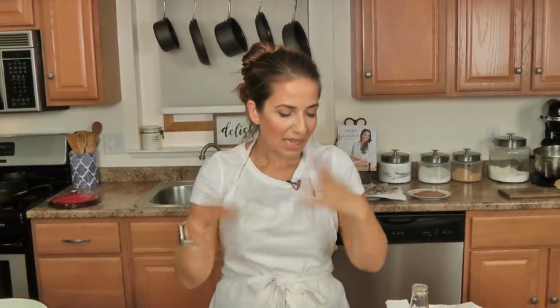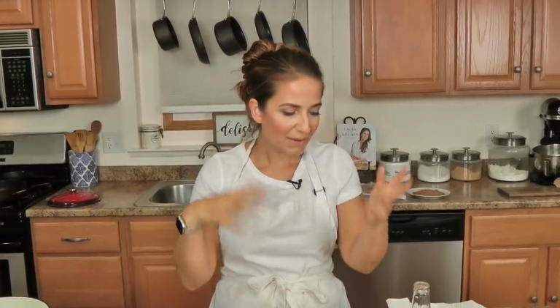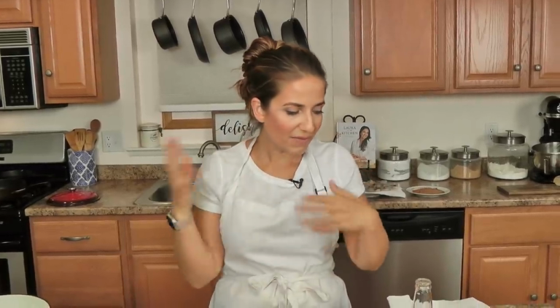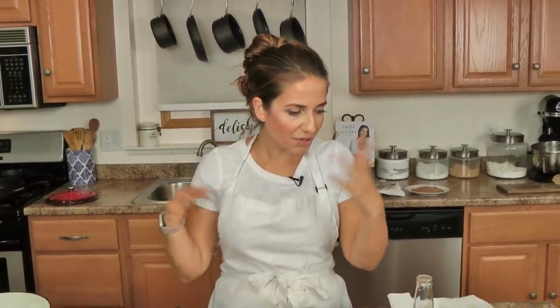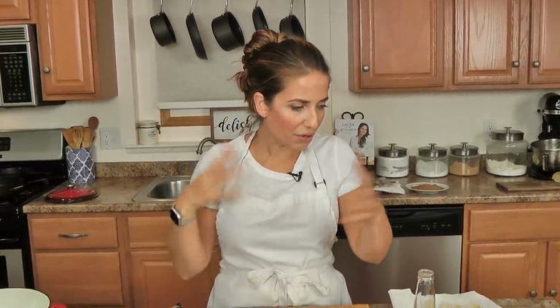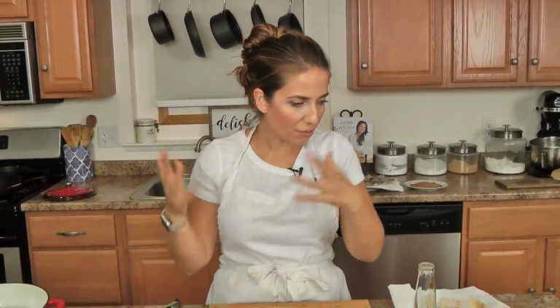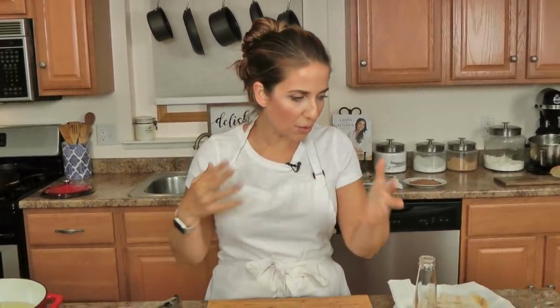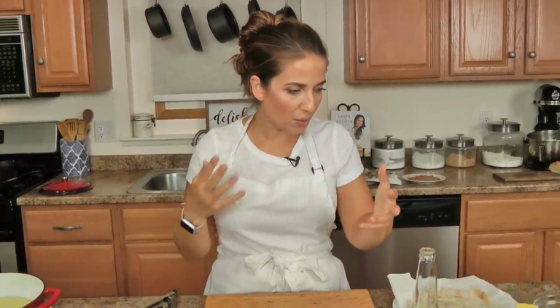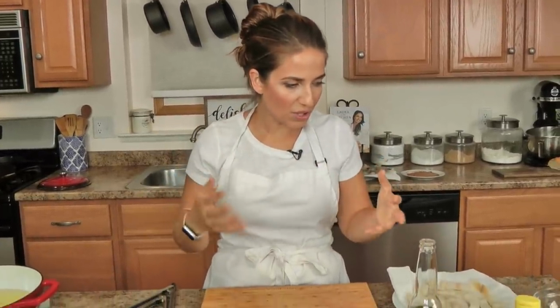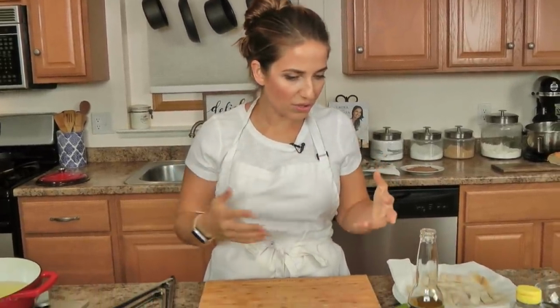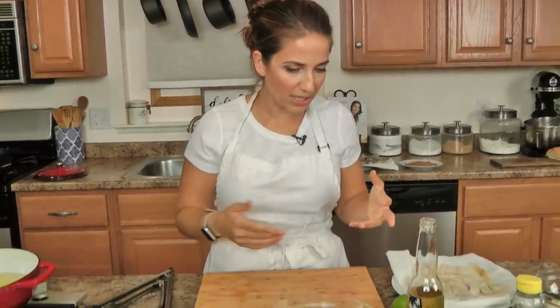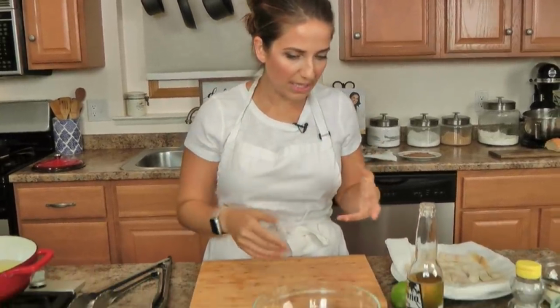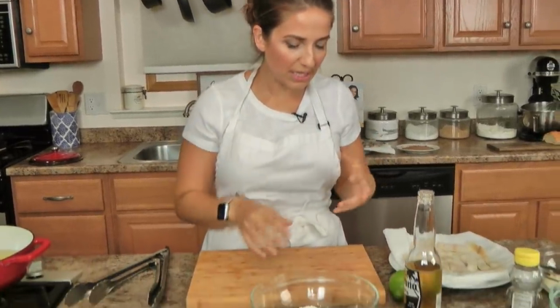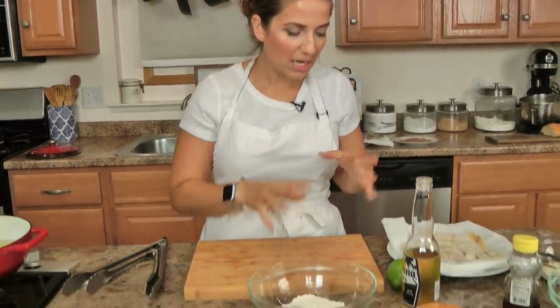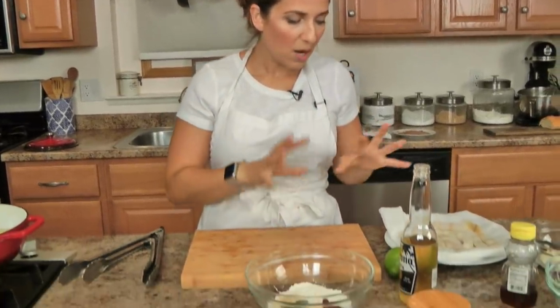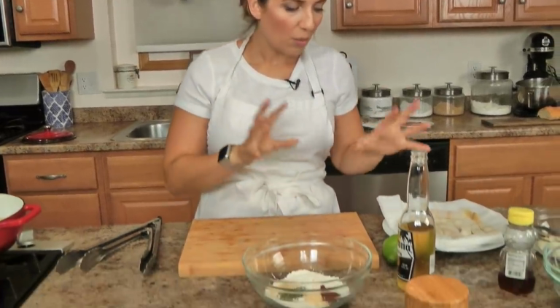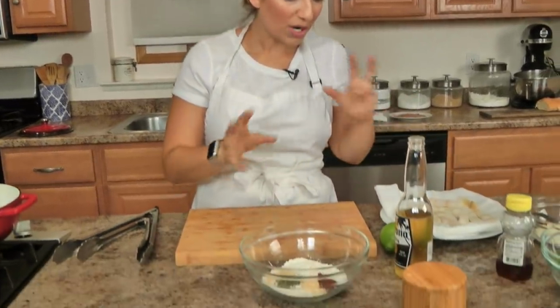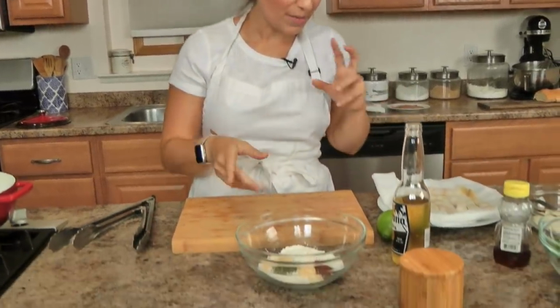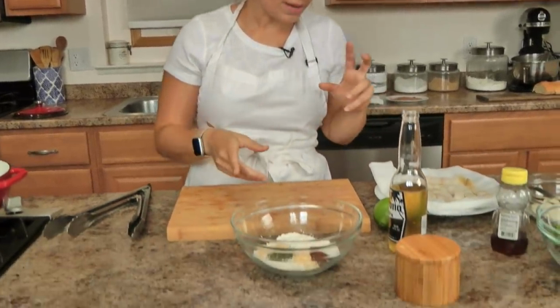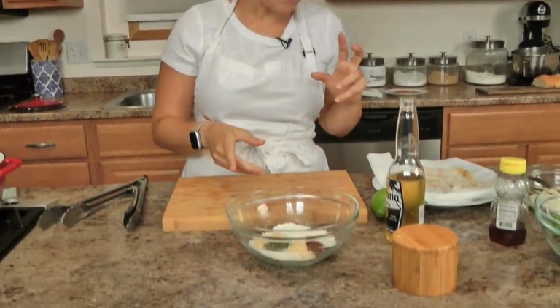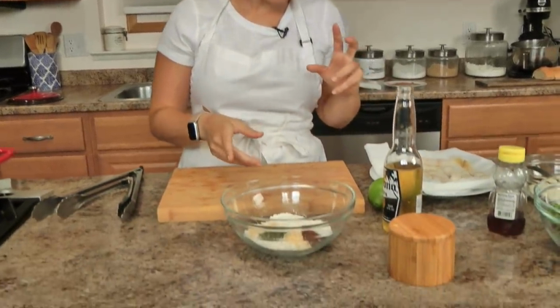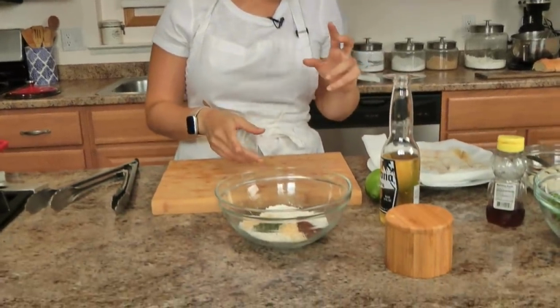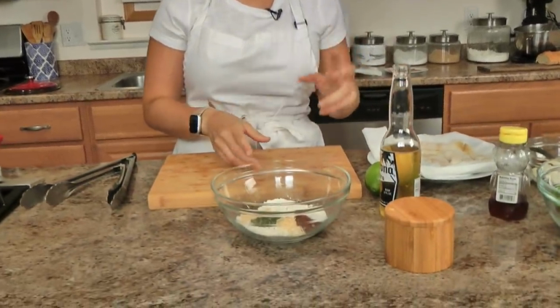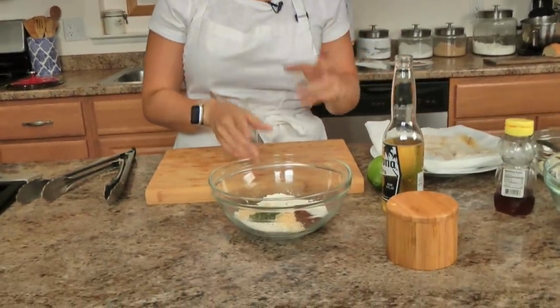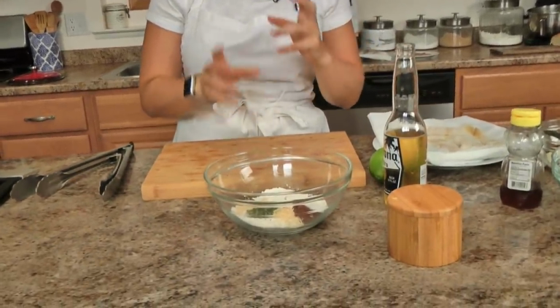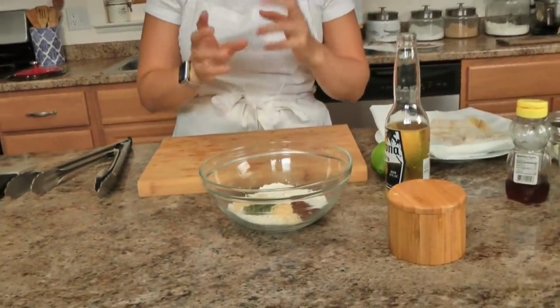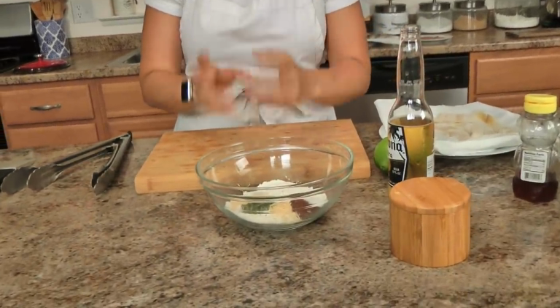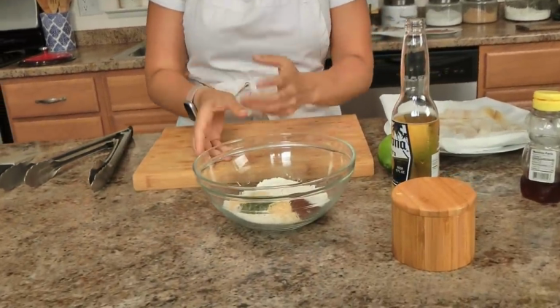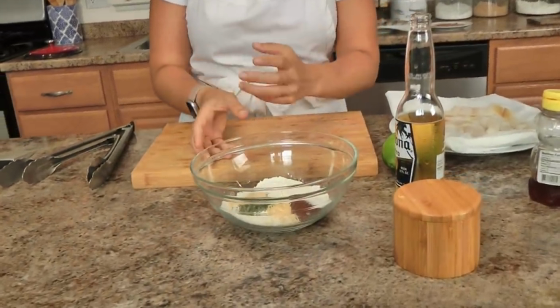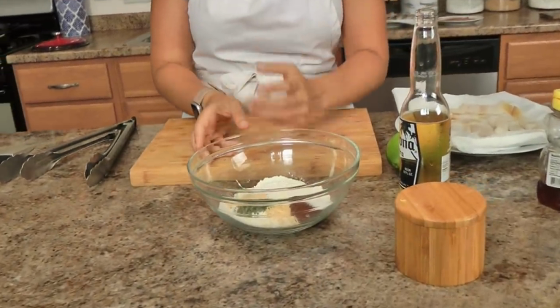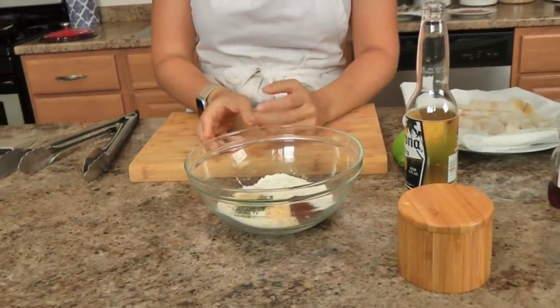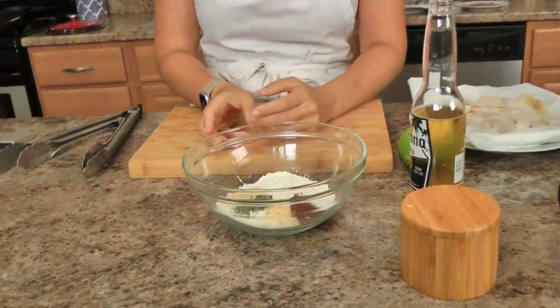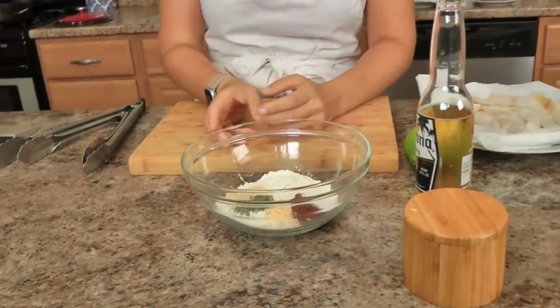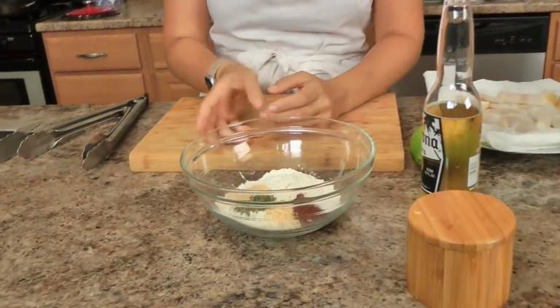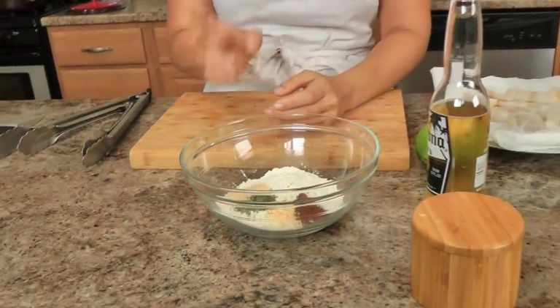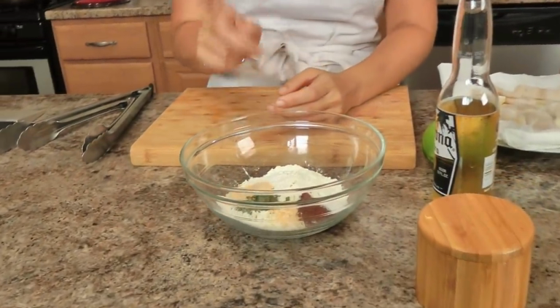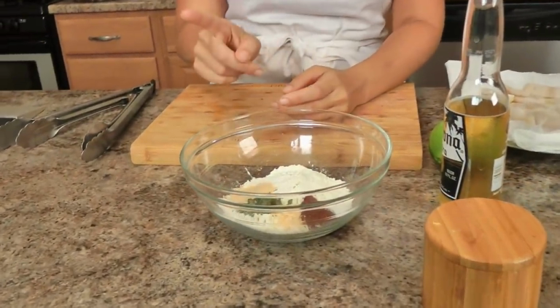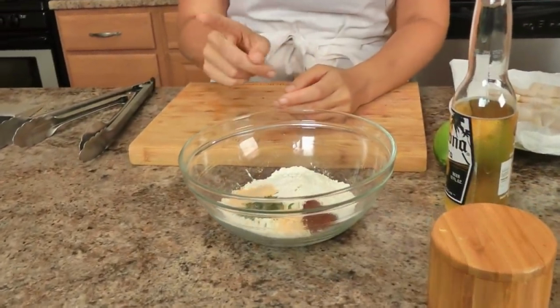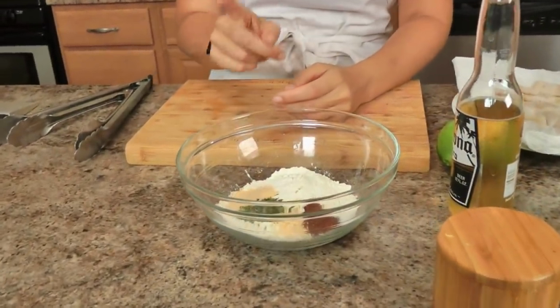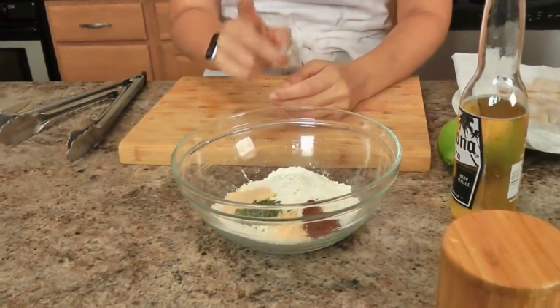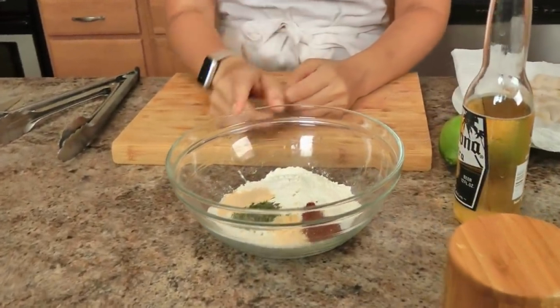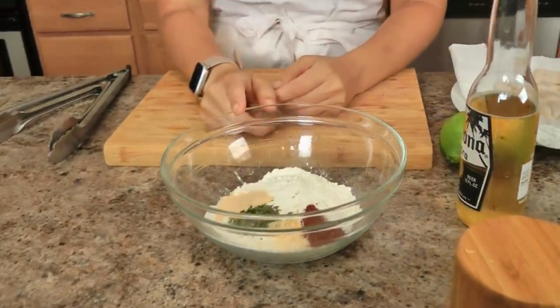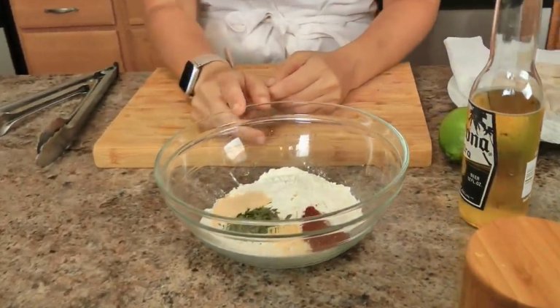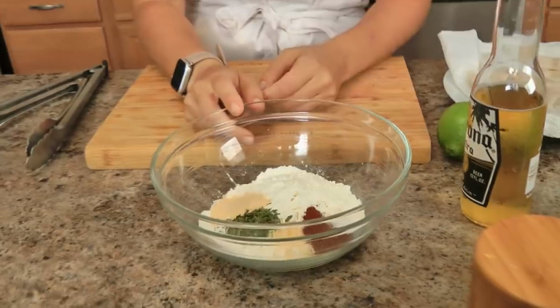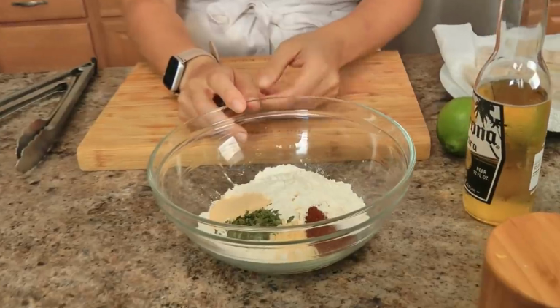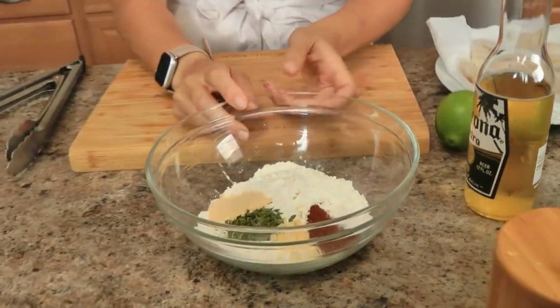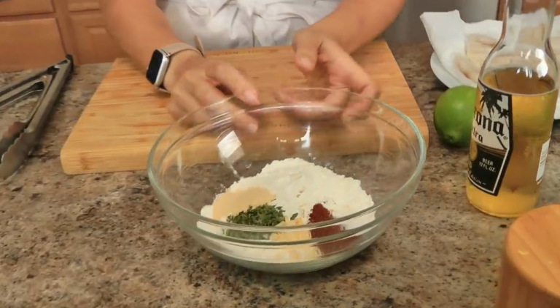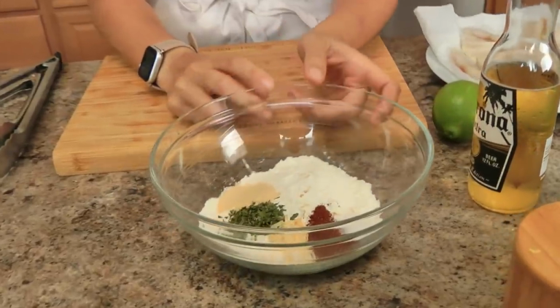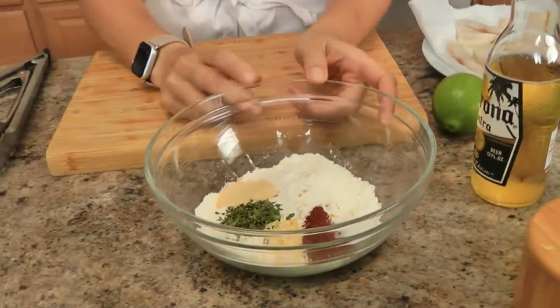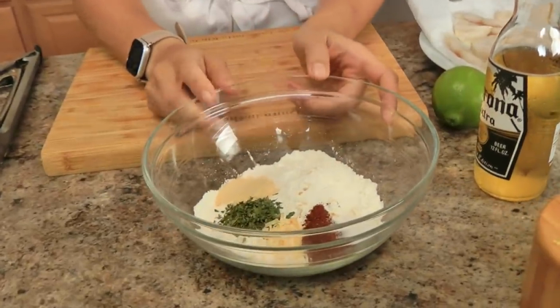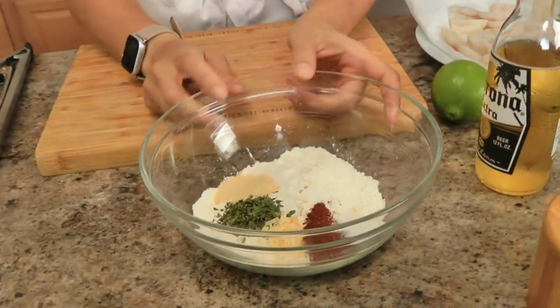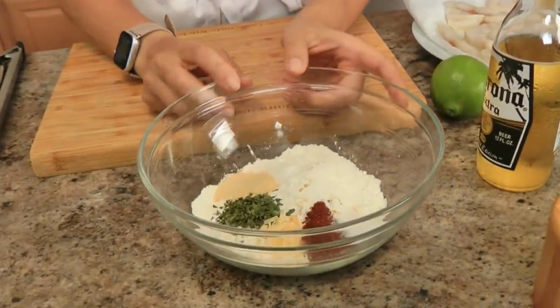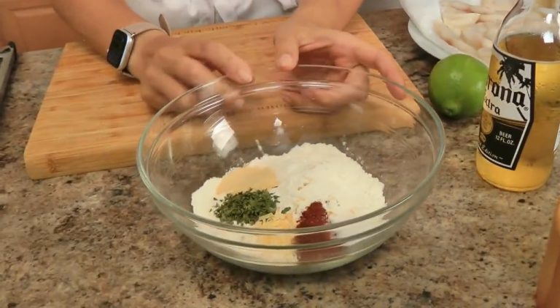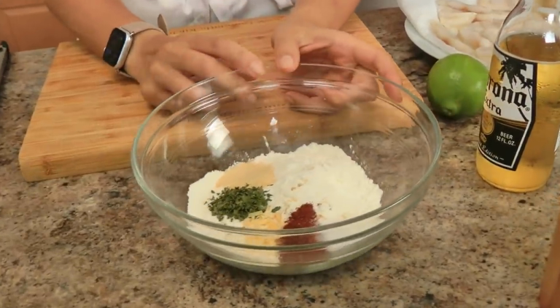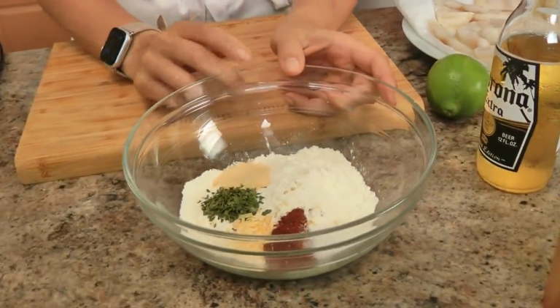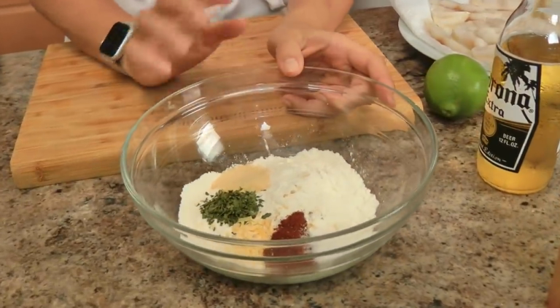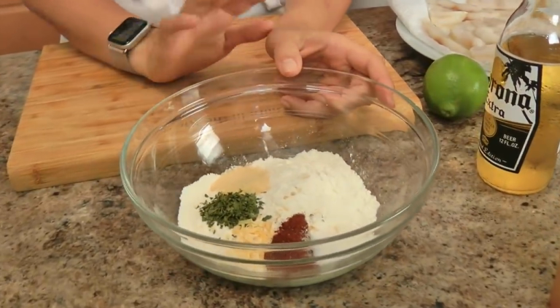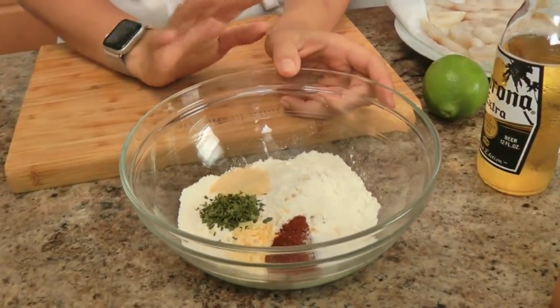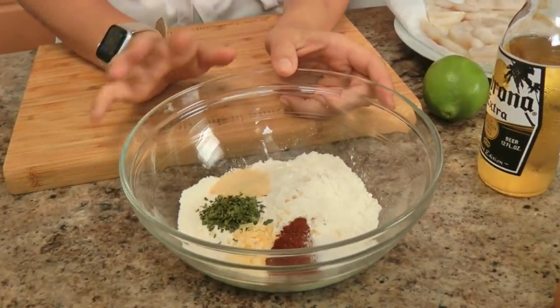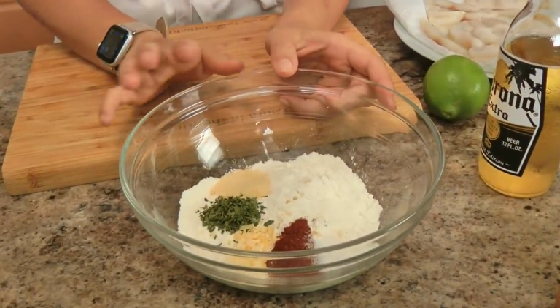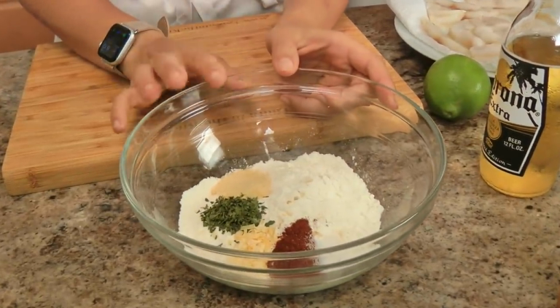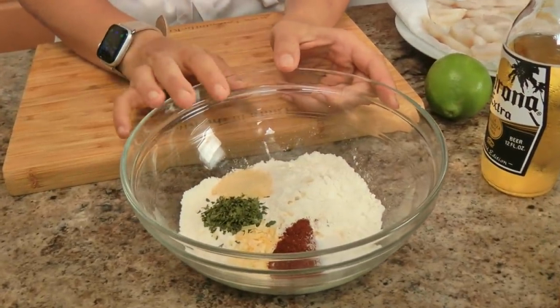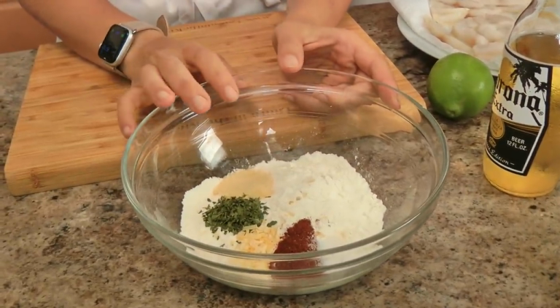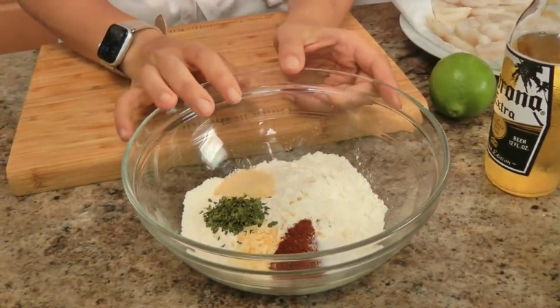Let me run you through what you'll need. We're going to make a batter because we are going to fry them, but I'm also going to show you how I make my shrimp version that's not fried.